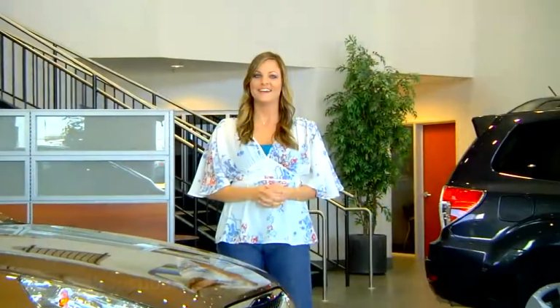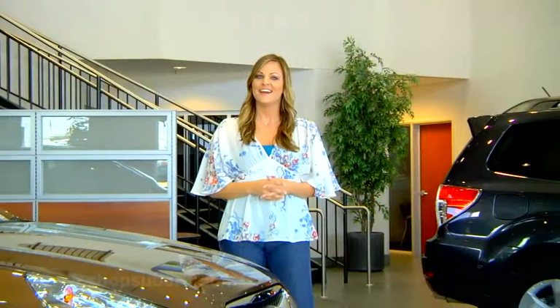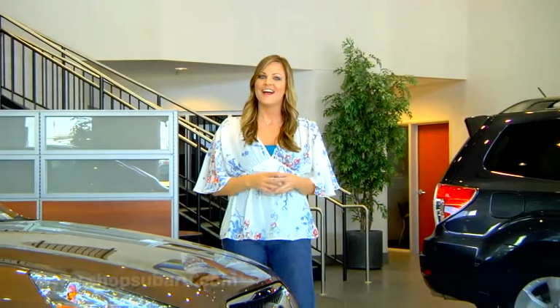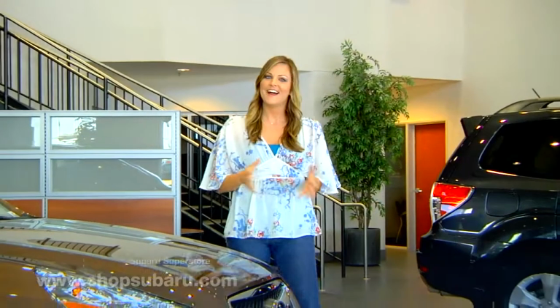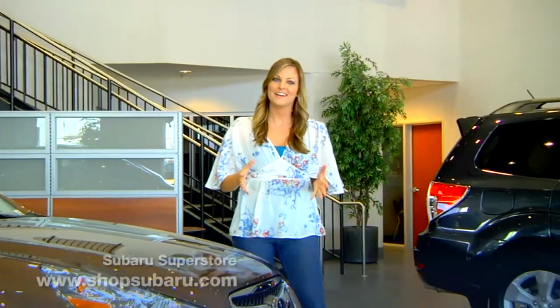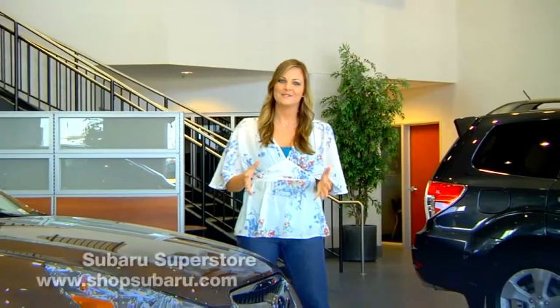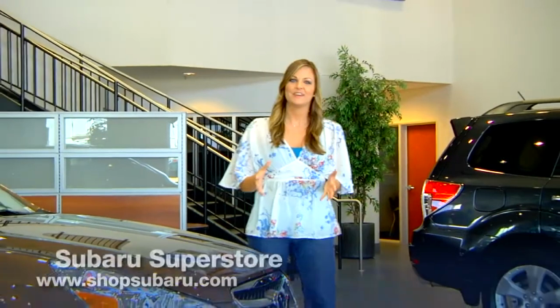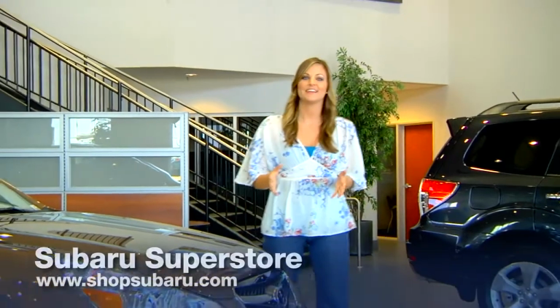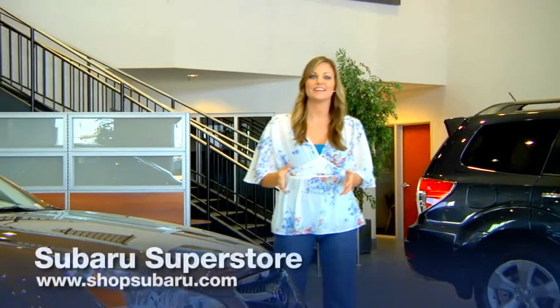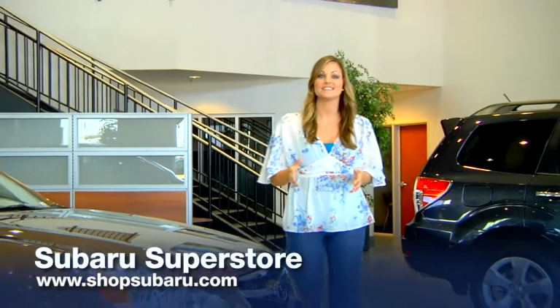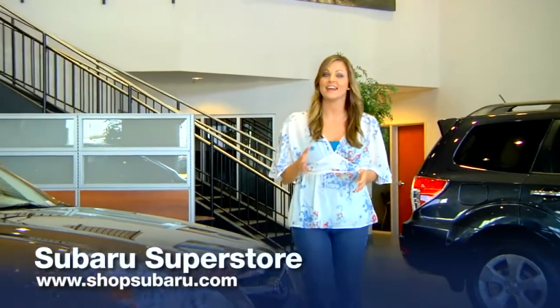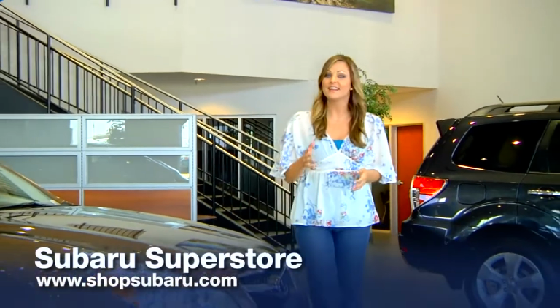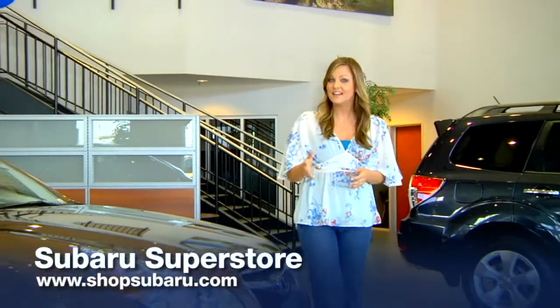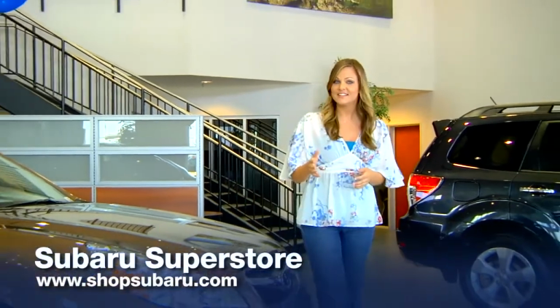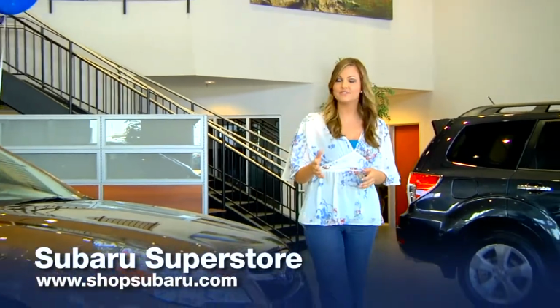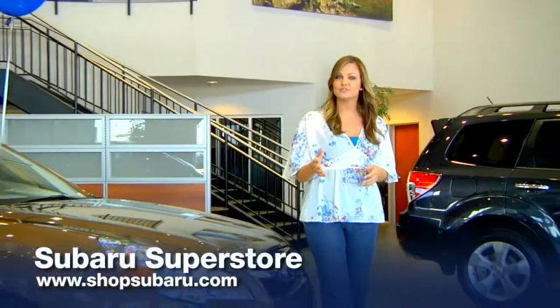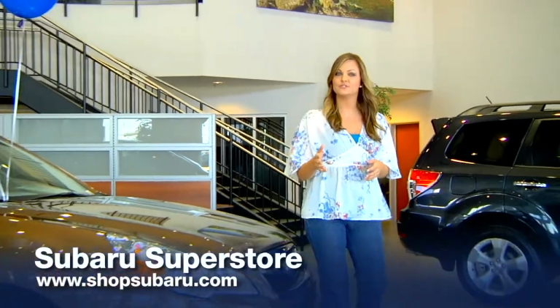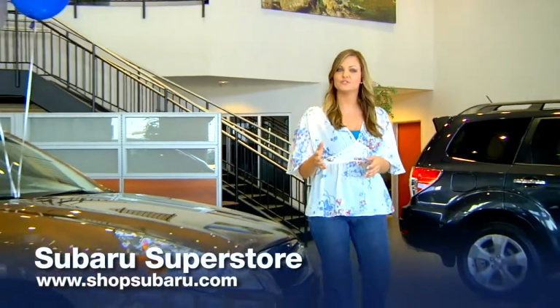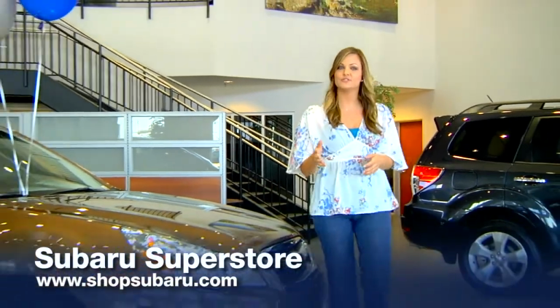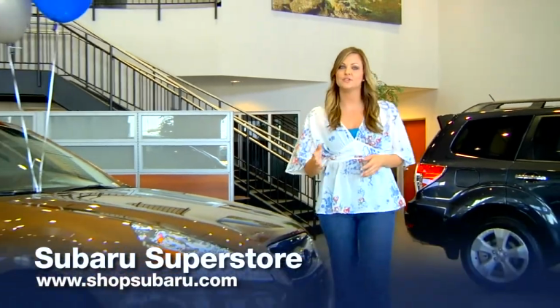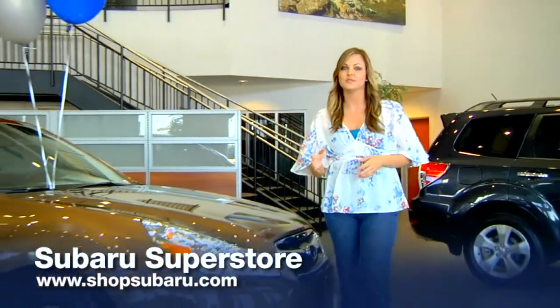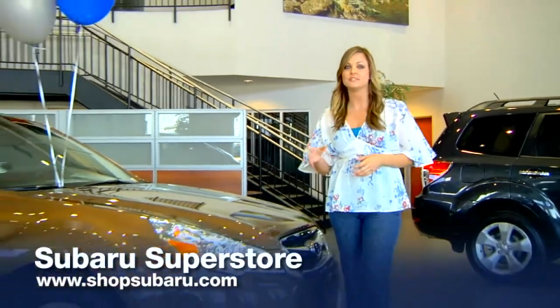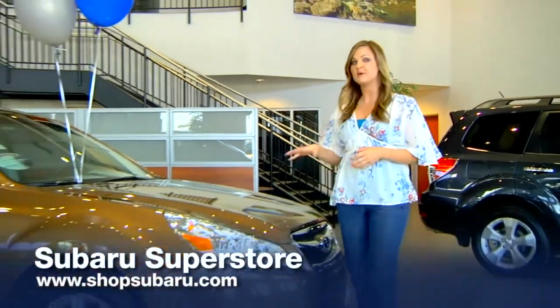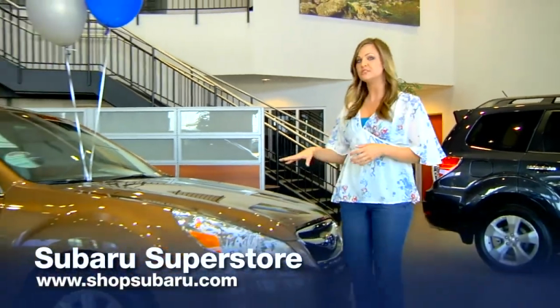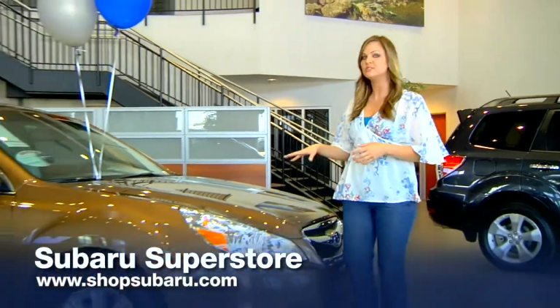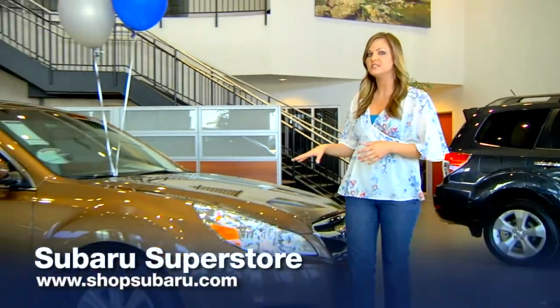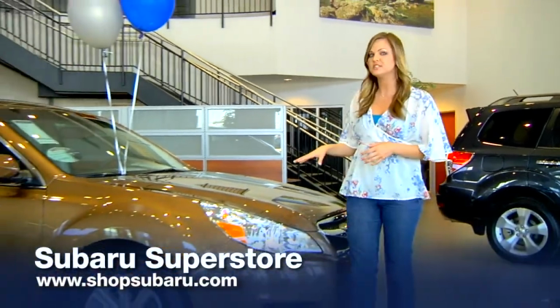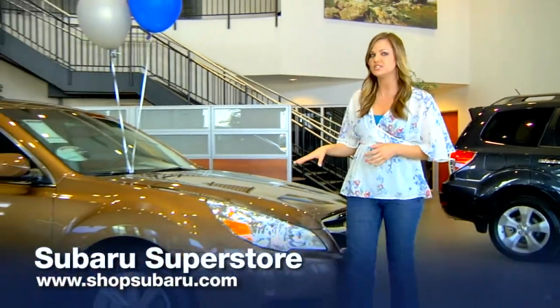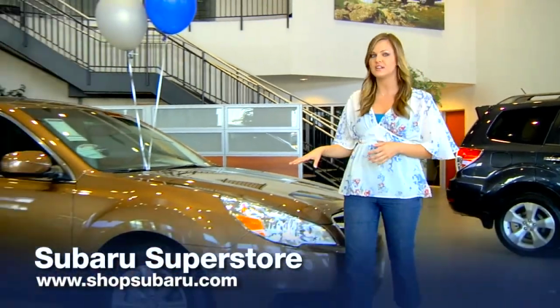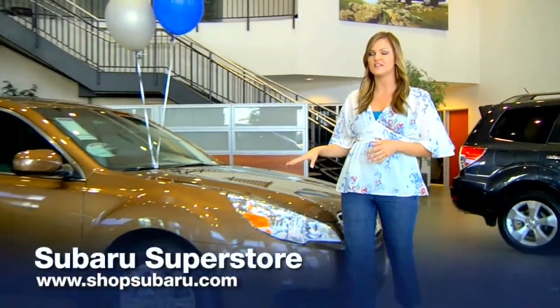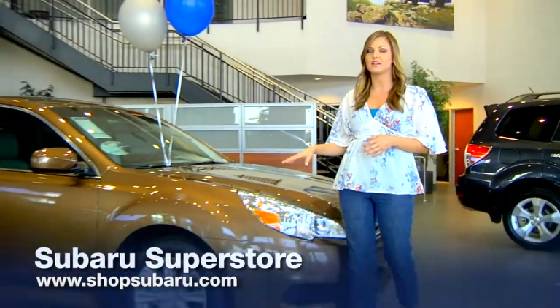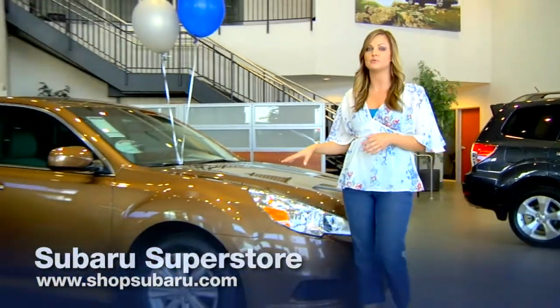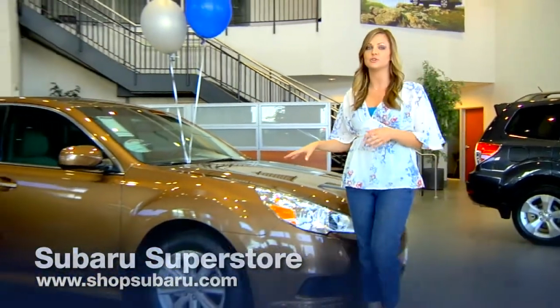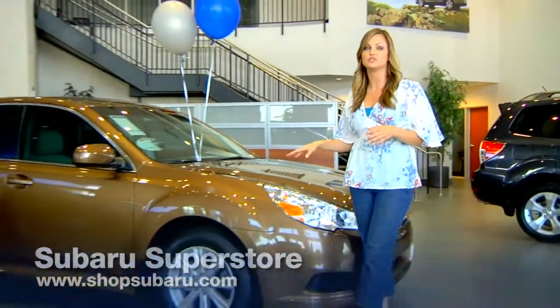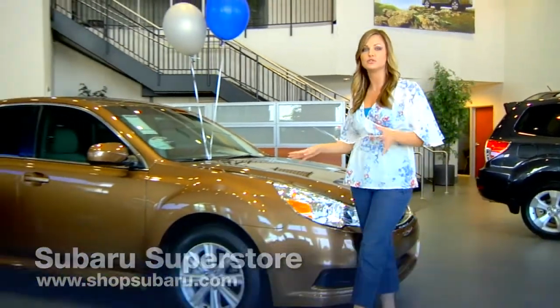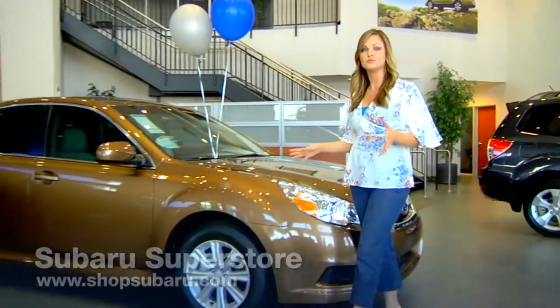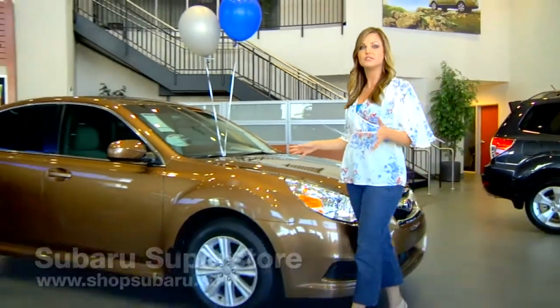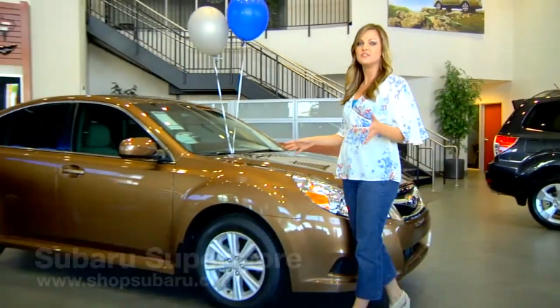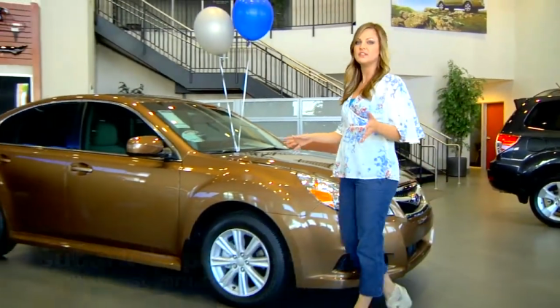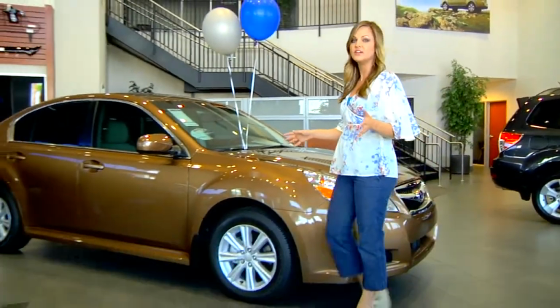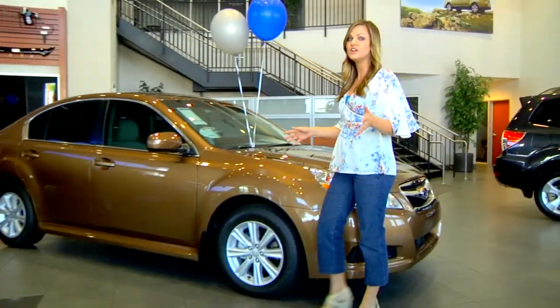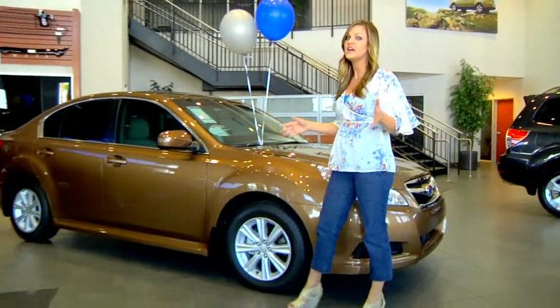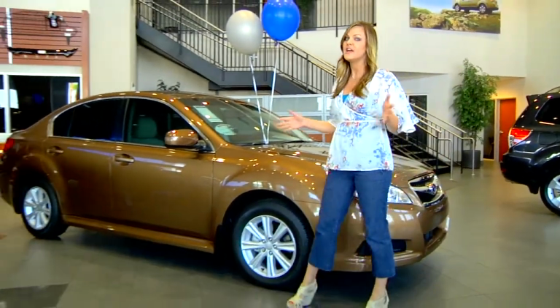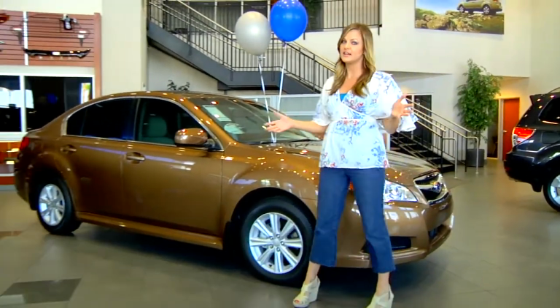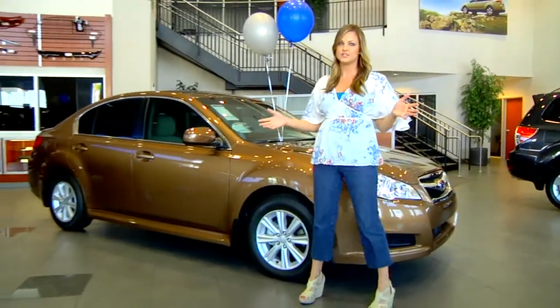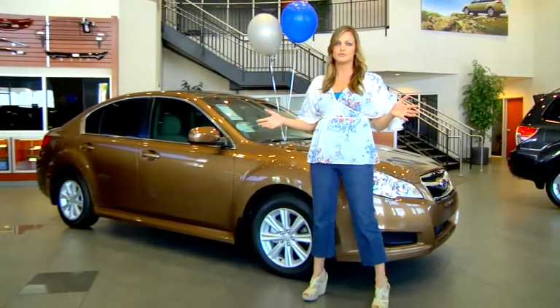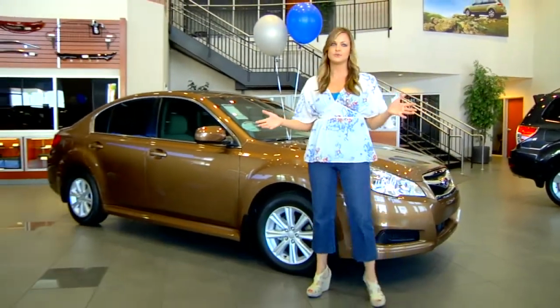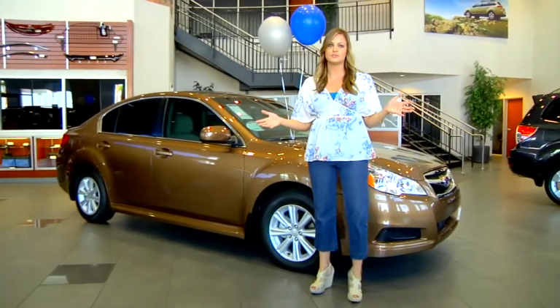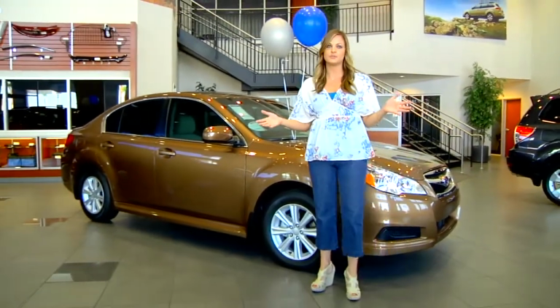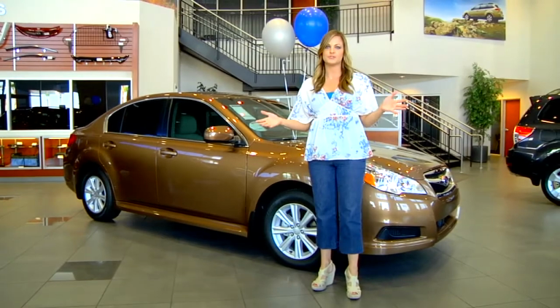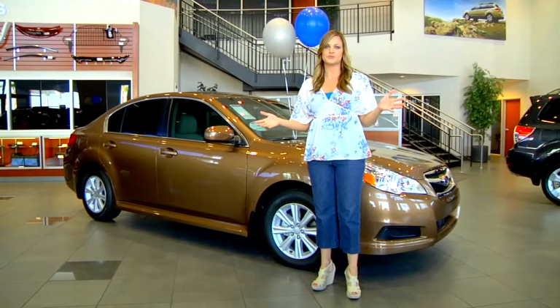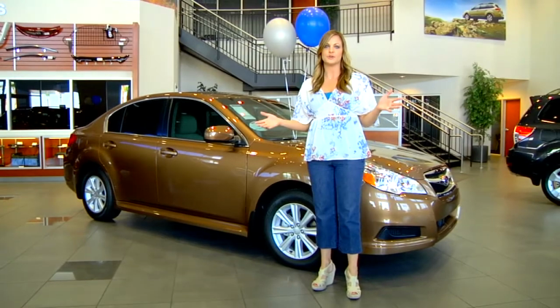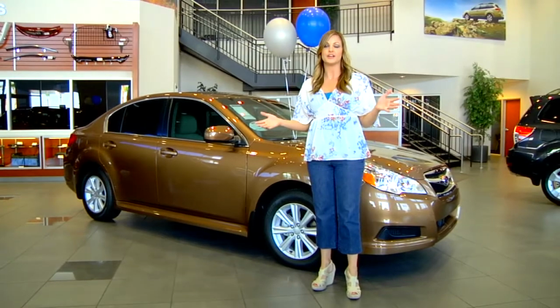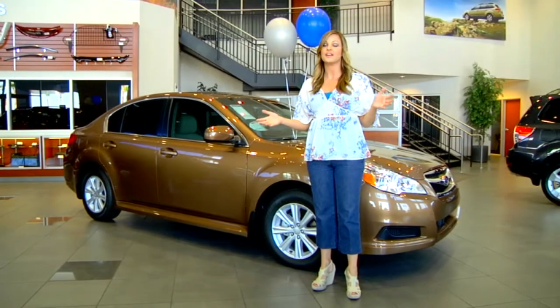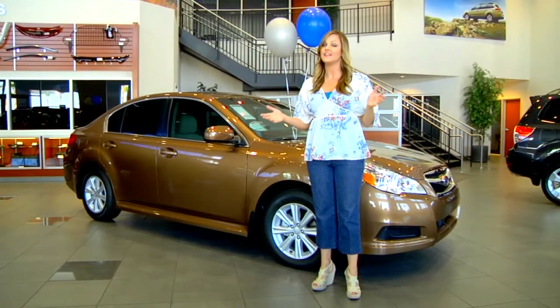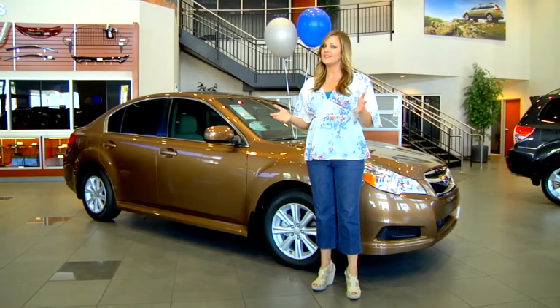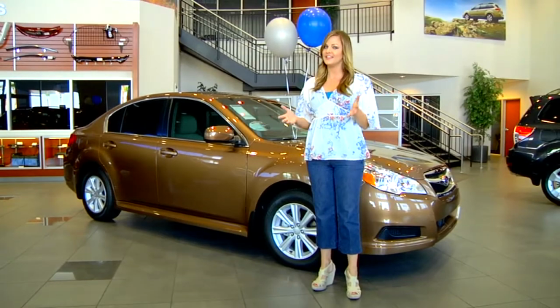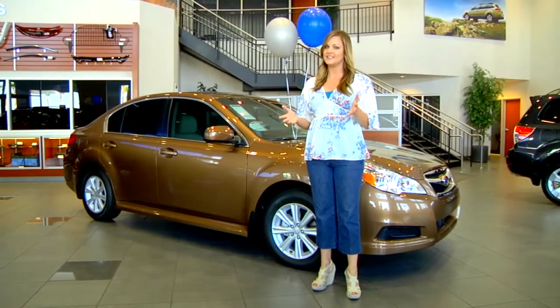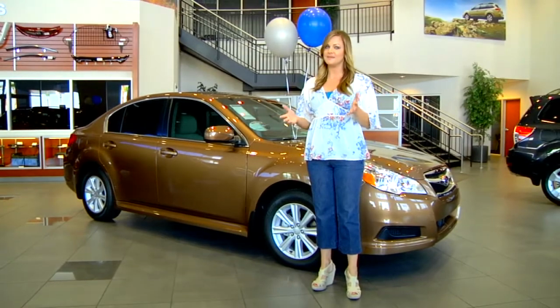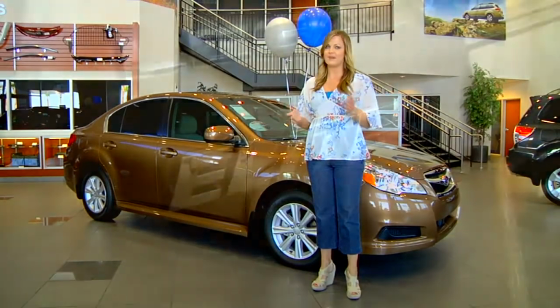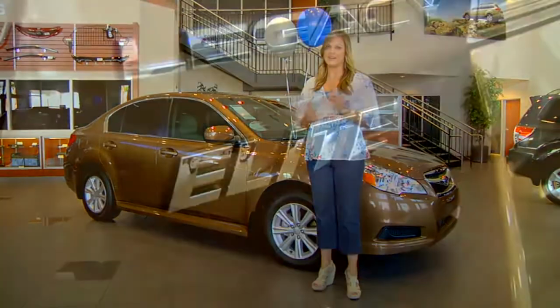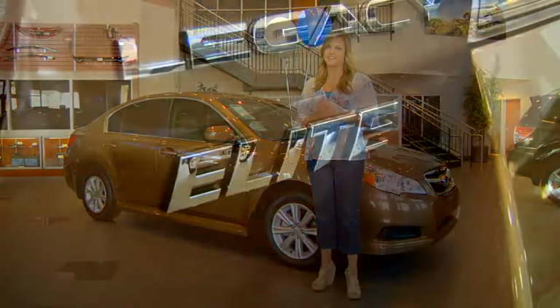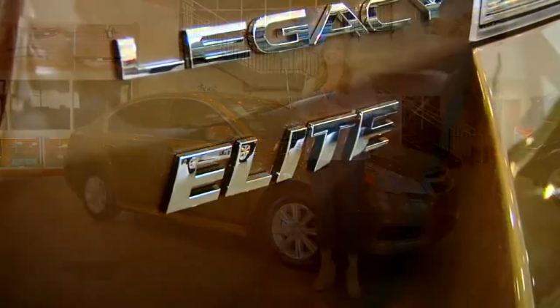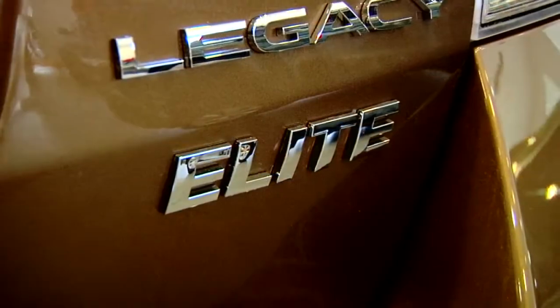Hi, I'm Candace, and I'd like to introduce to you a special edition available exclusively here at Subaru Superstore: the Elite Package.